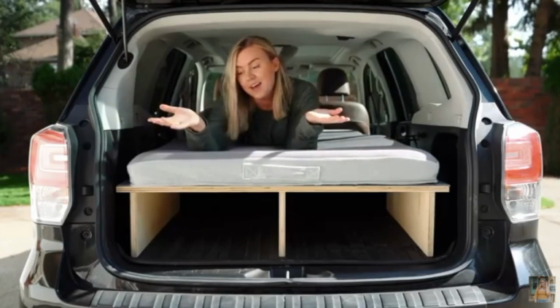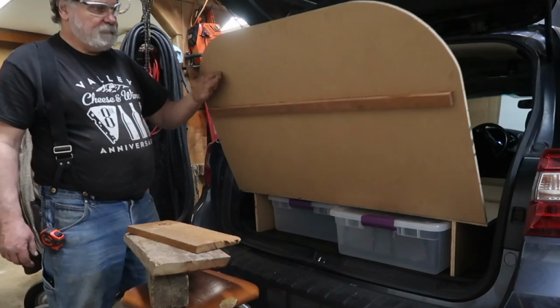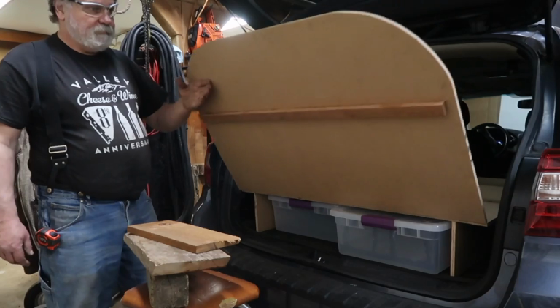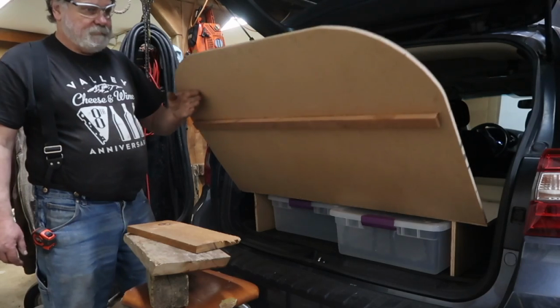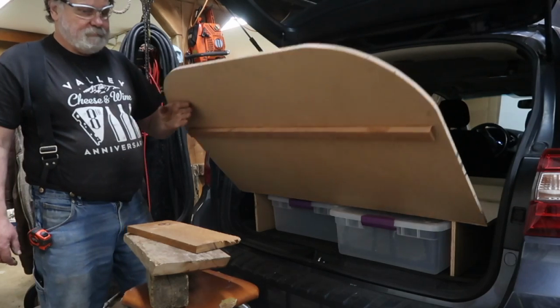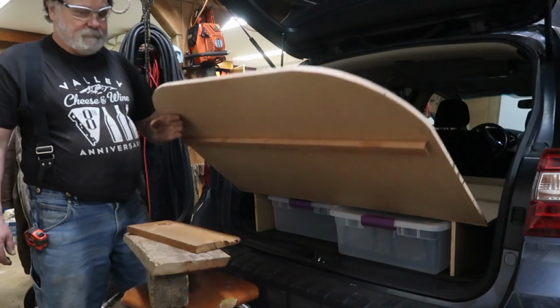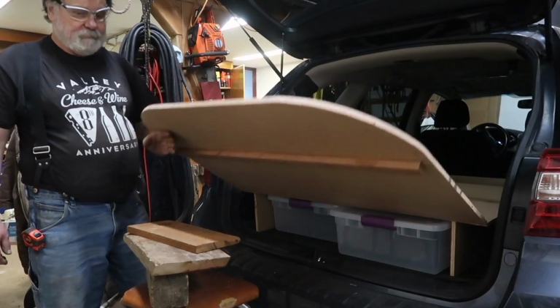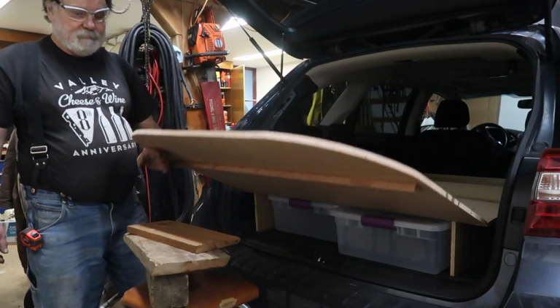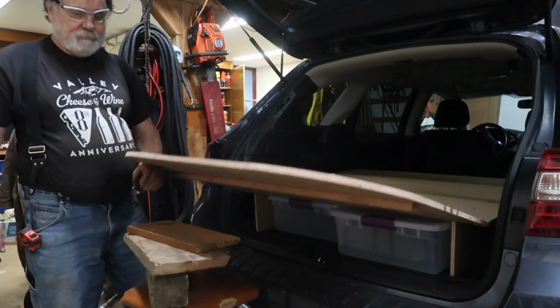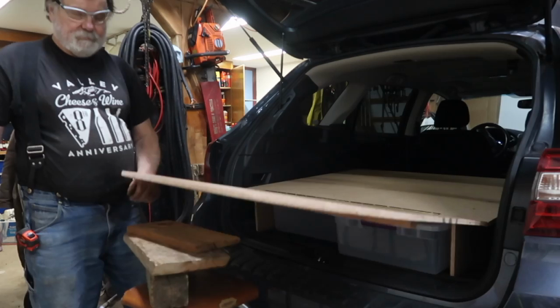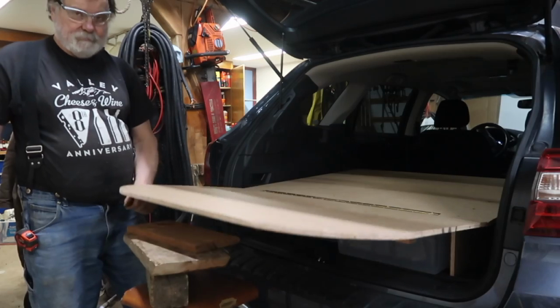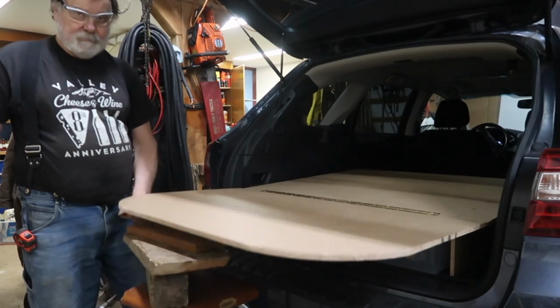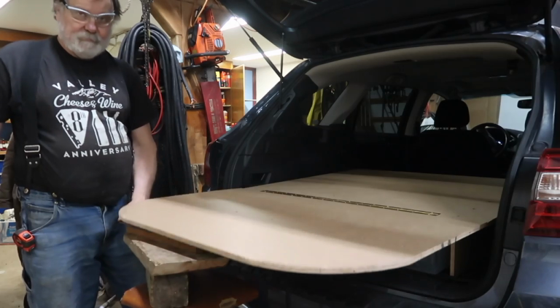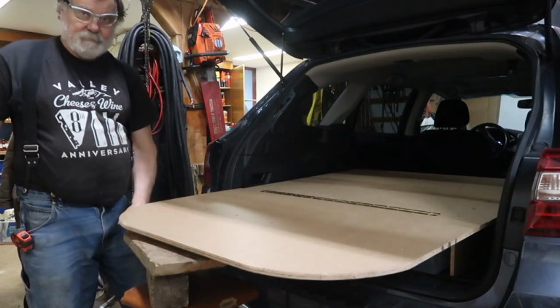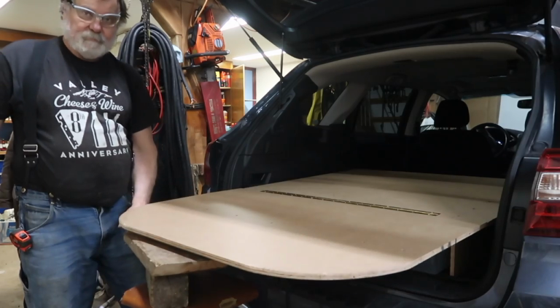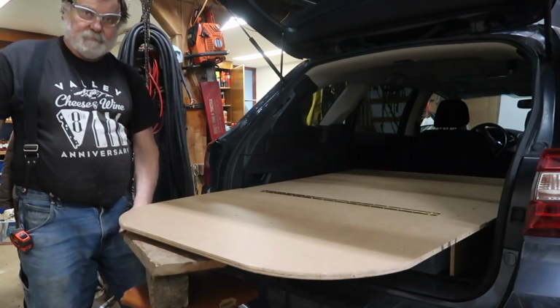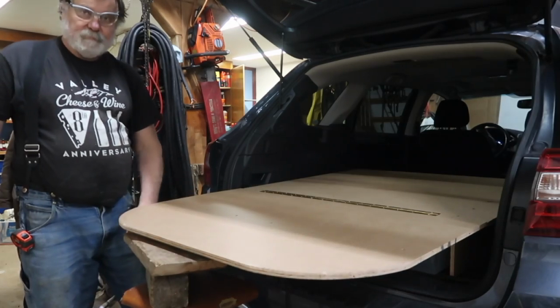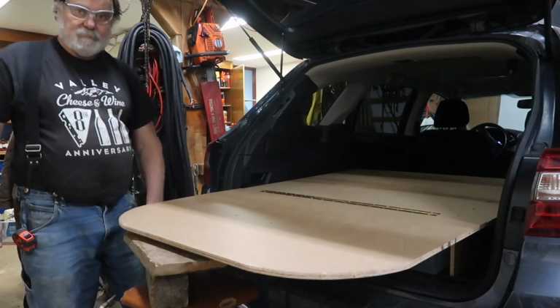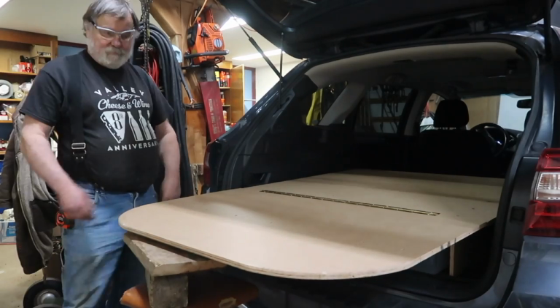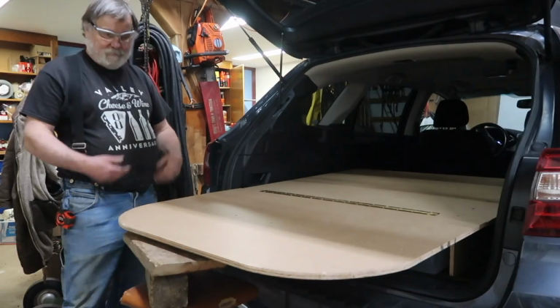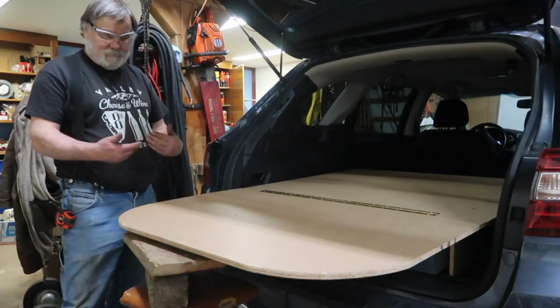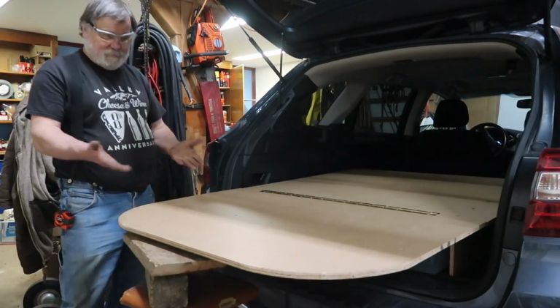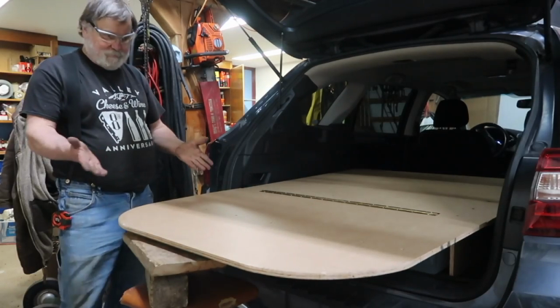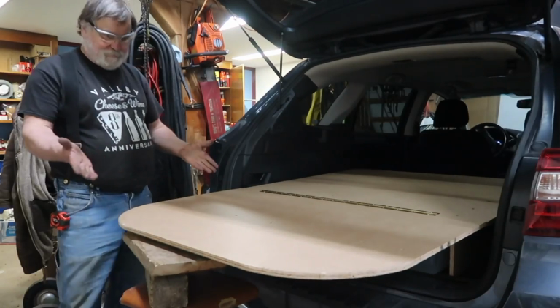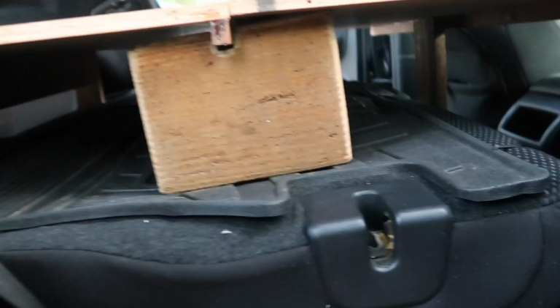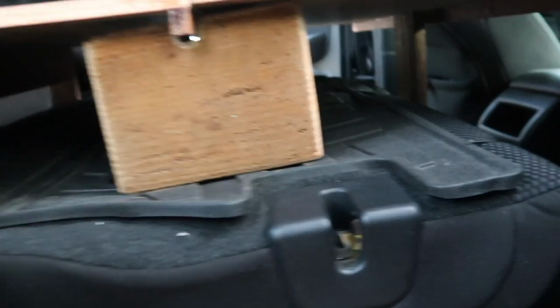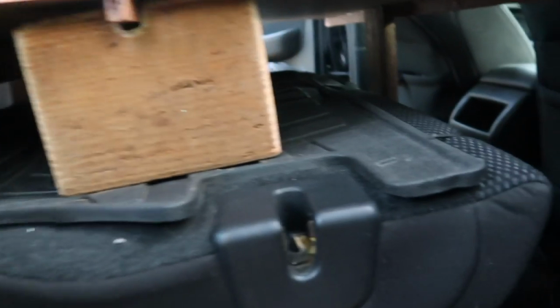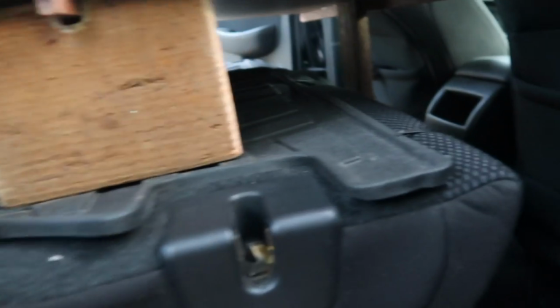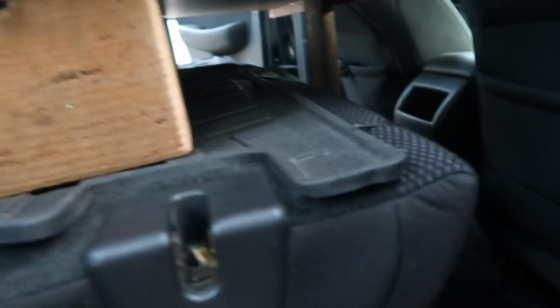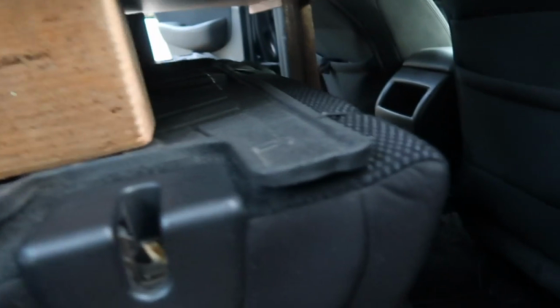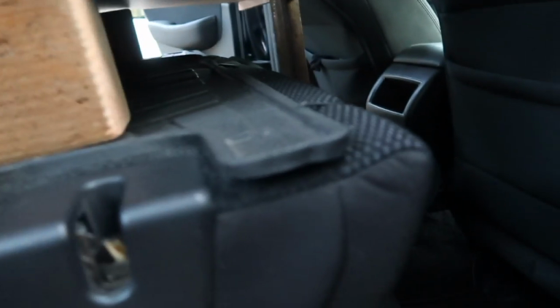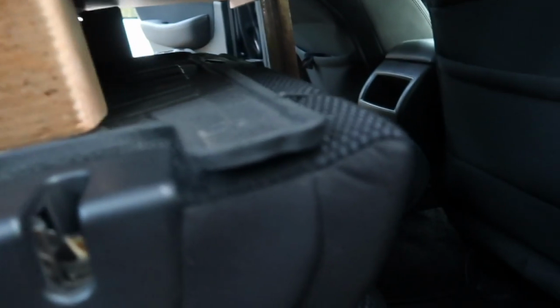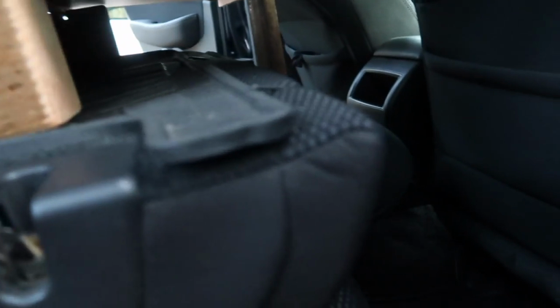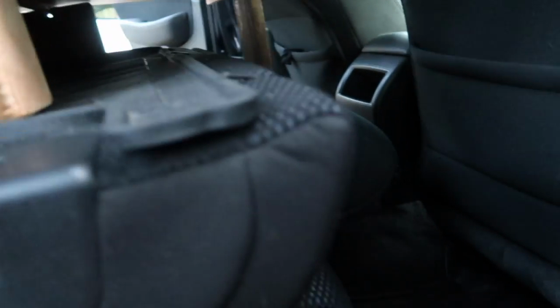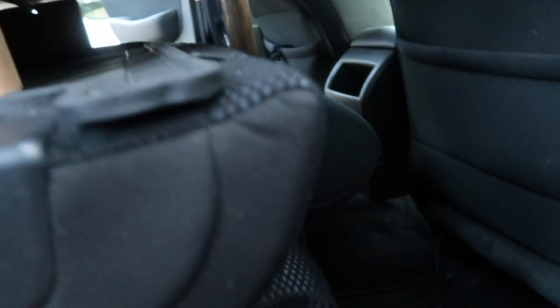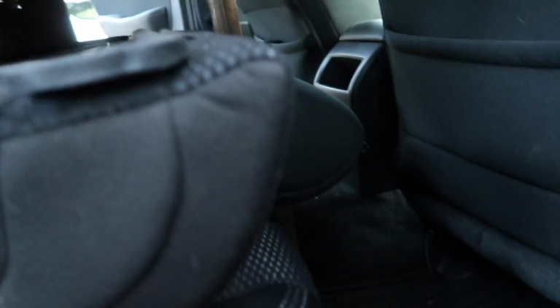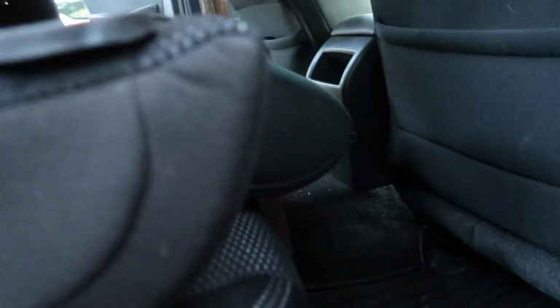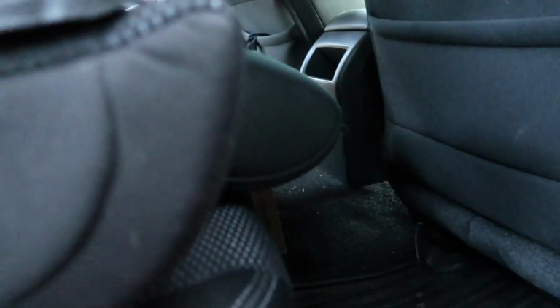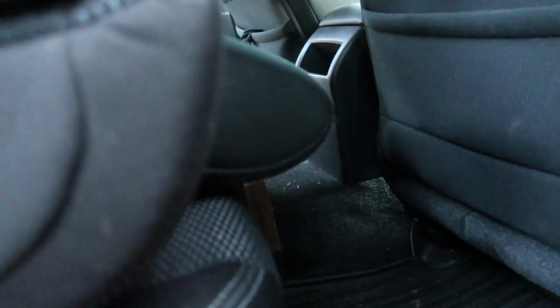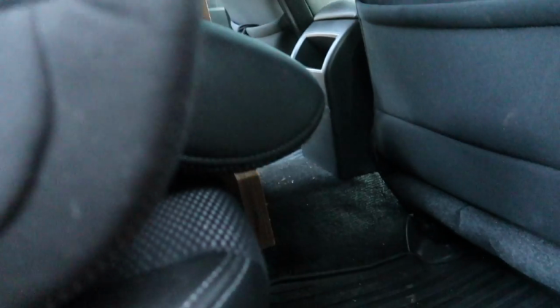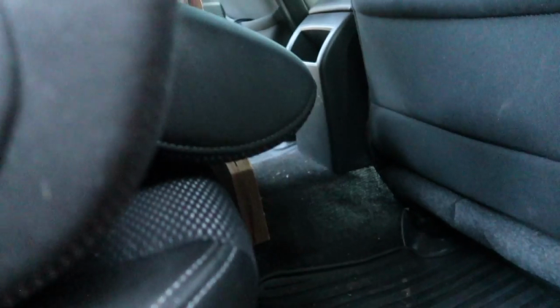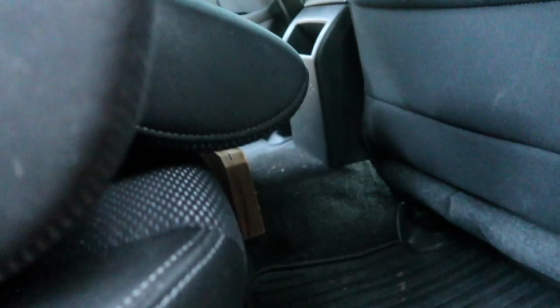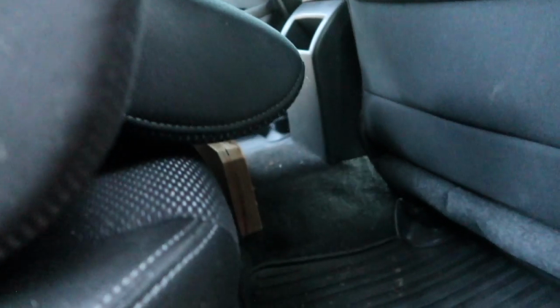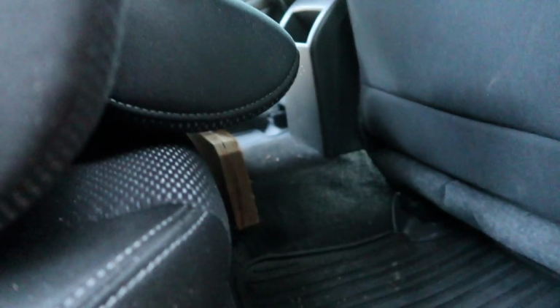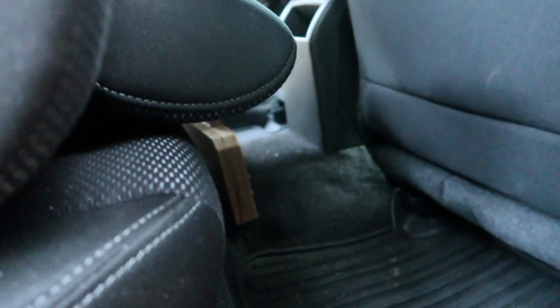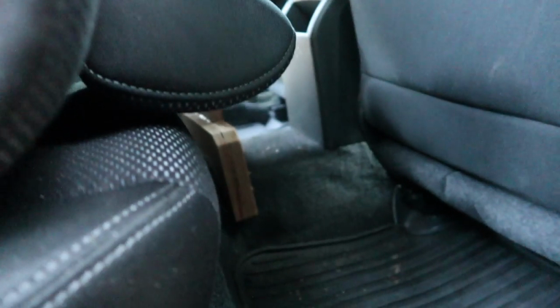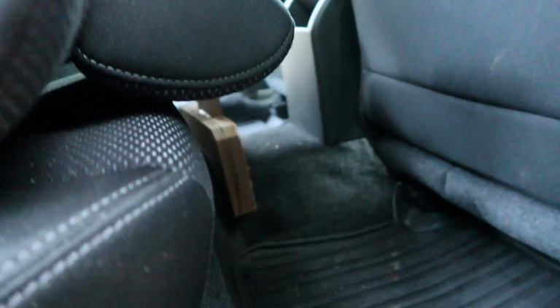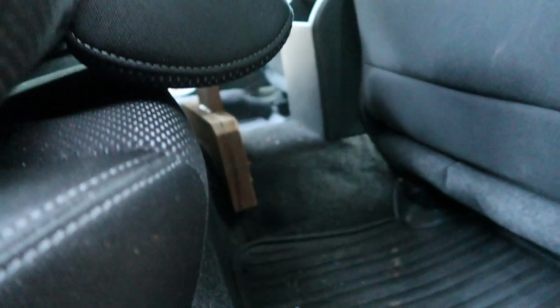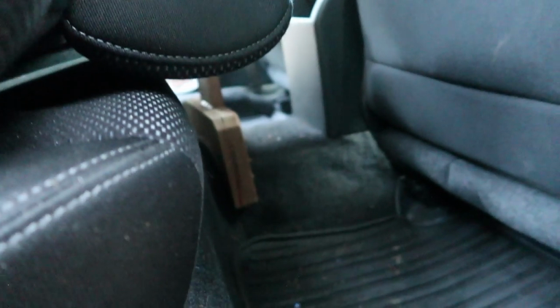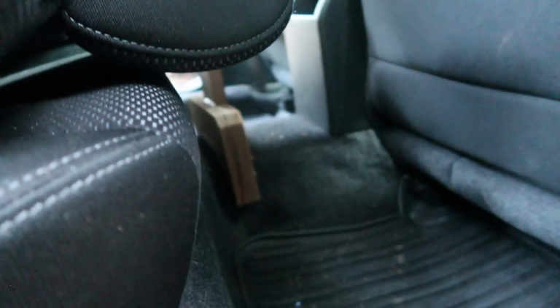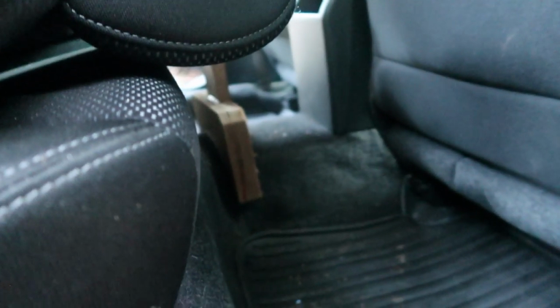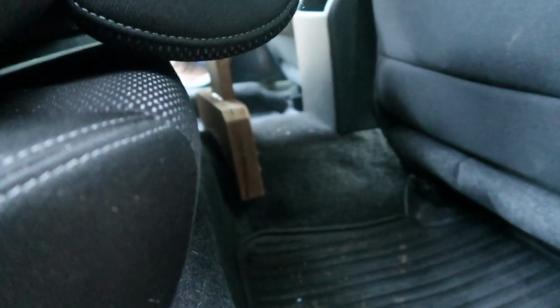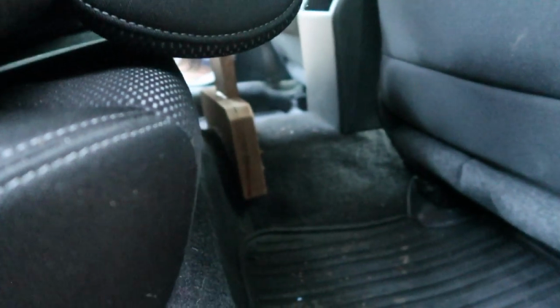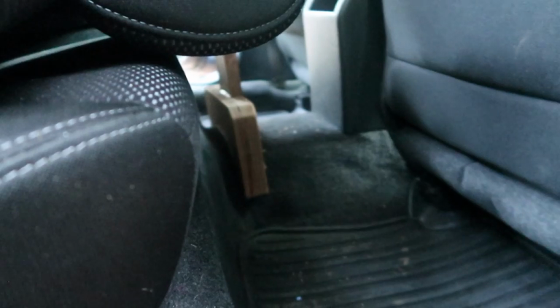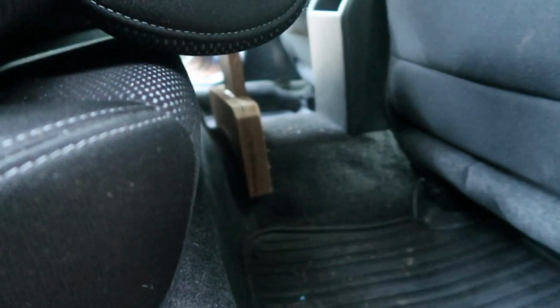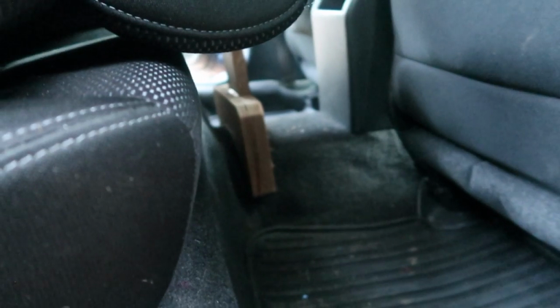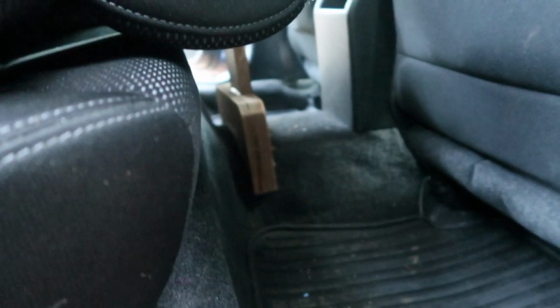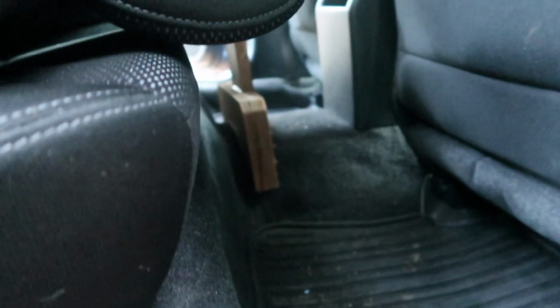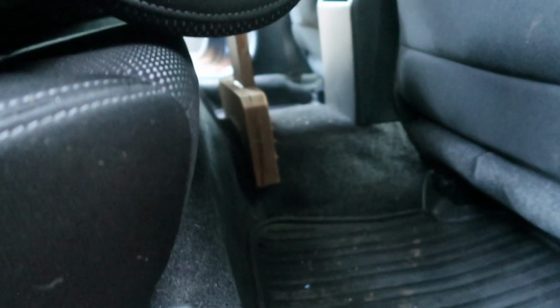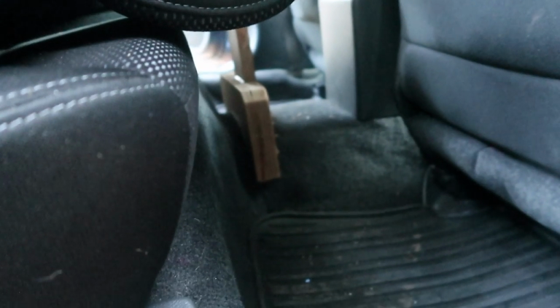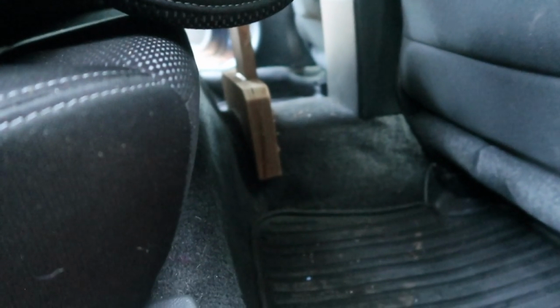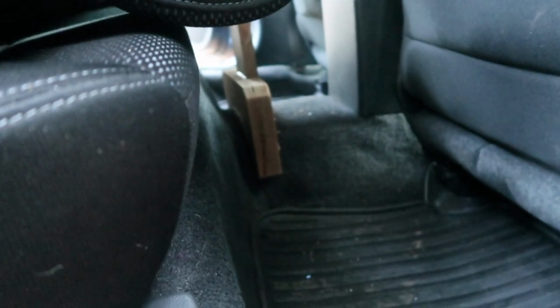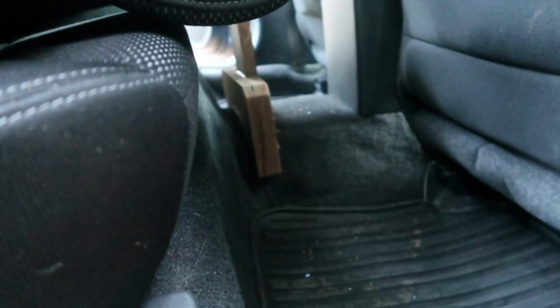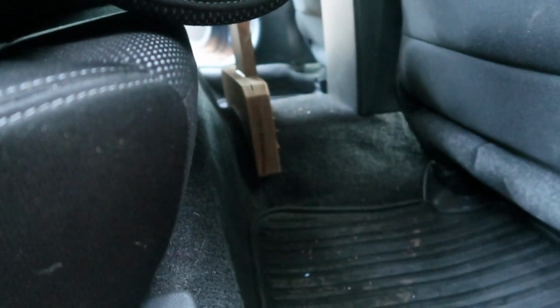I also told my dad I wanted to add a table to cook on and have as much storage space as possible behind the front seats so I could store my cooler there.